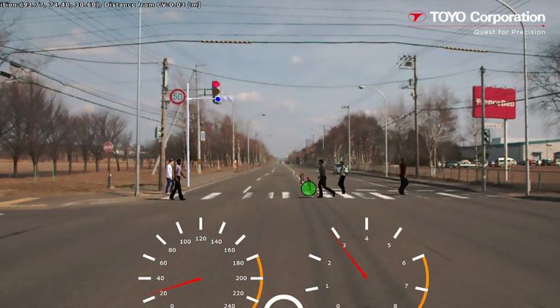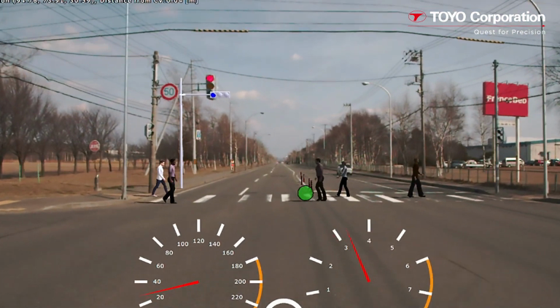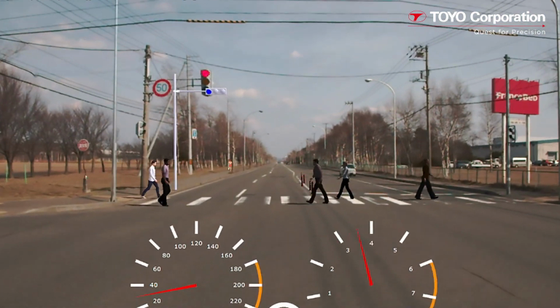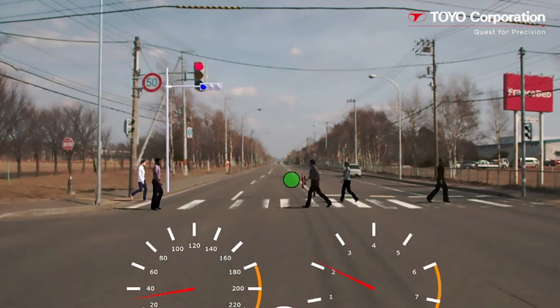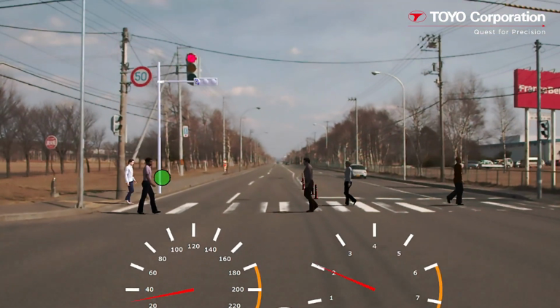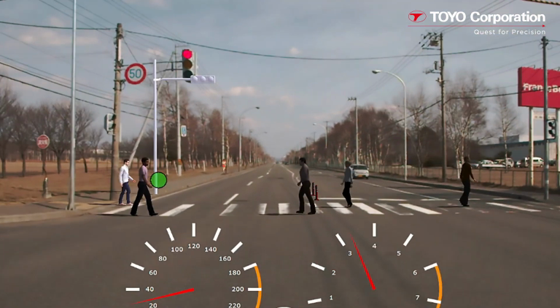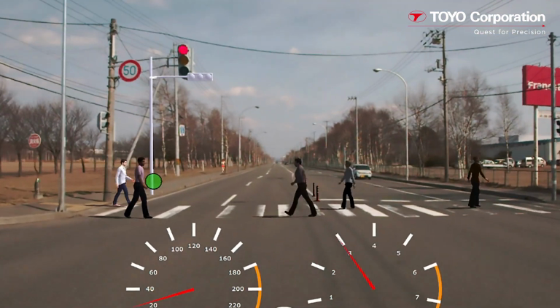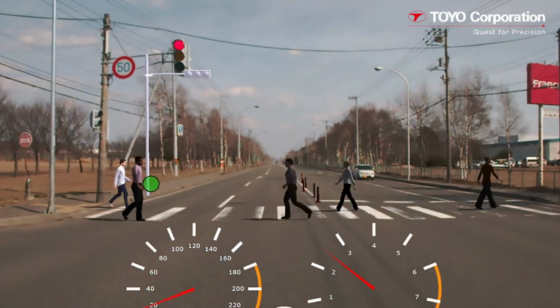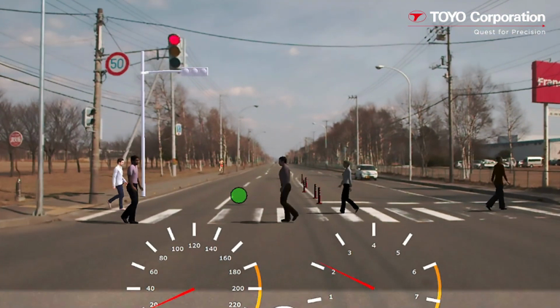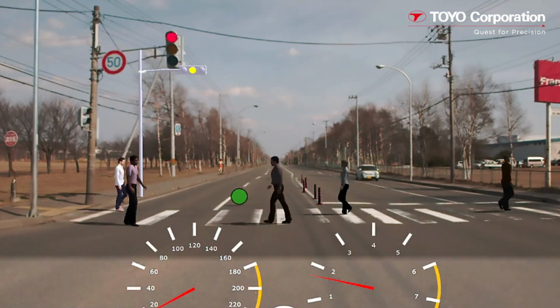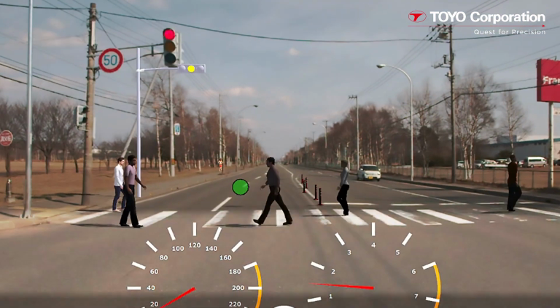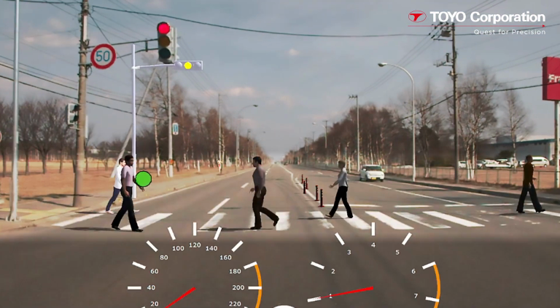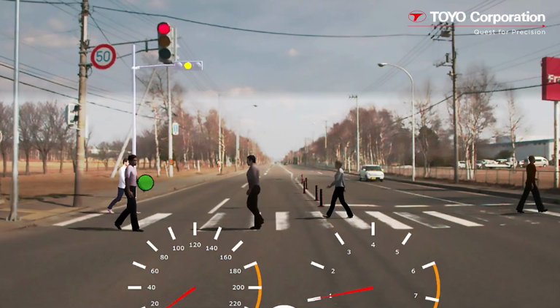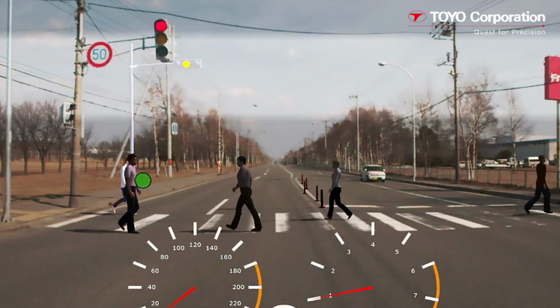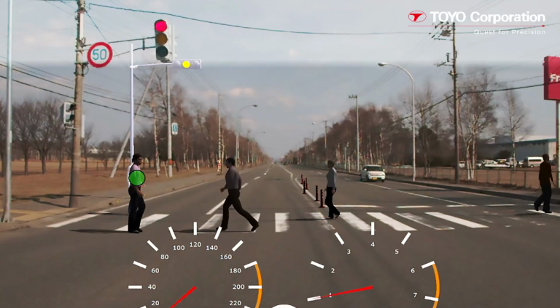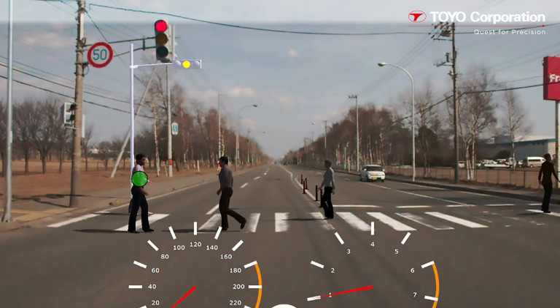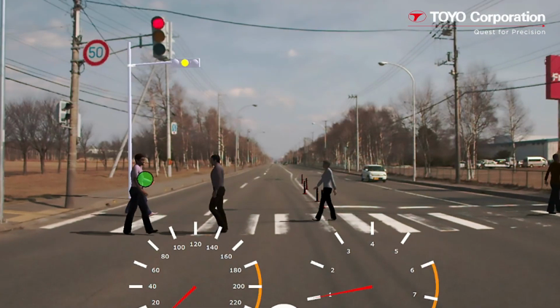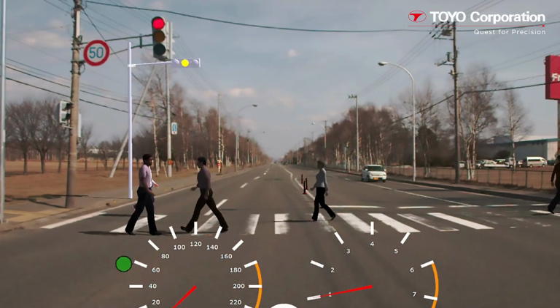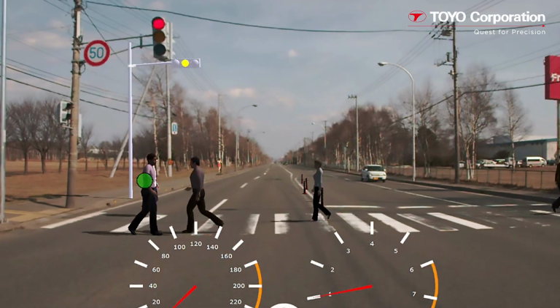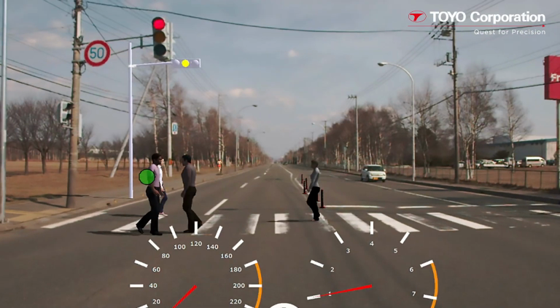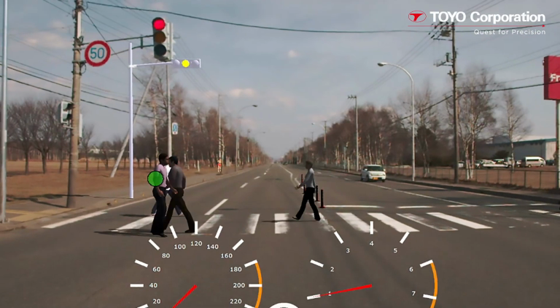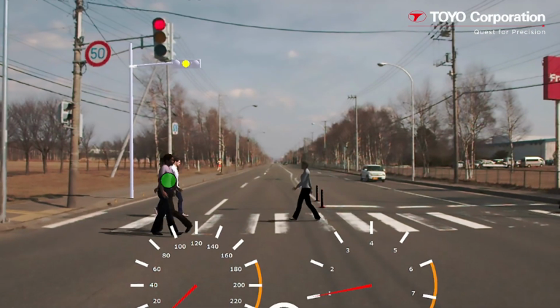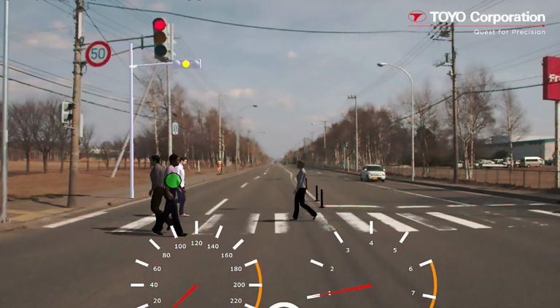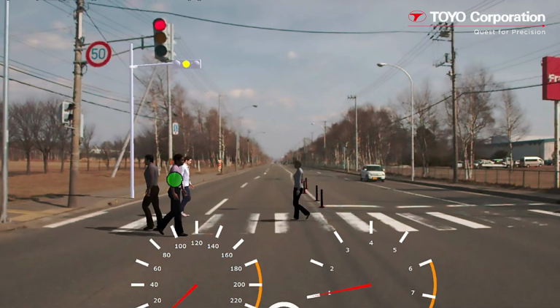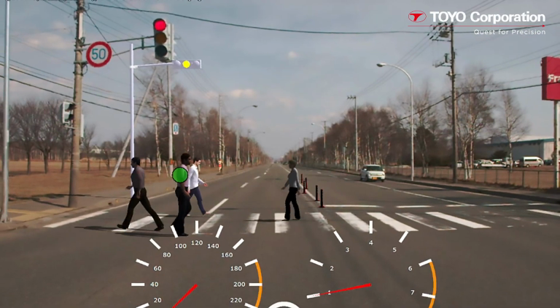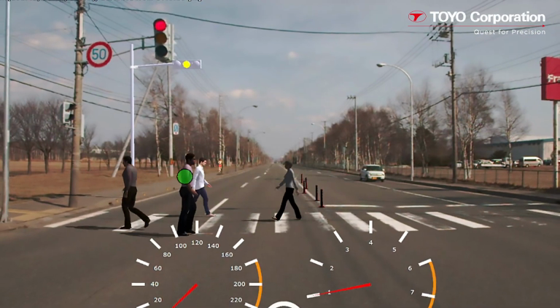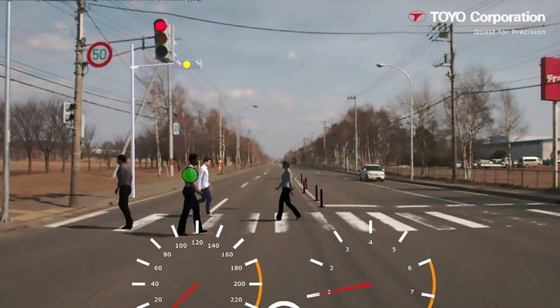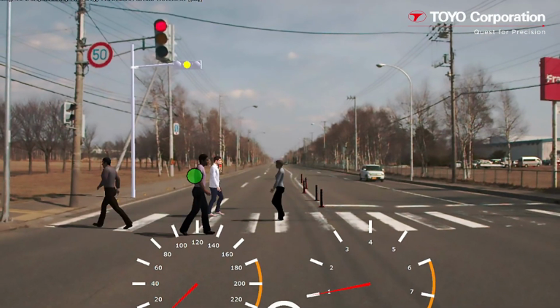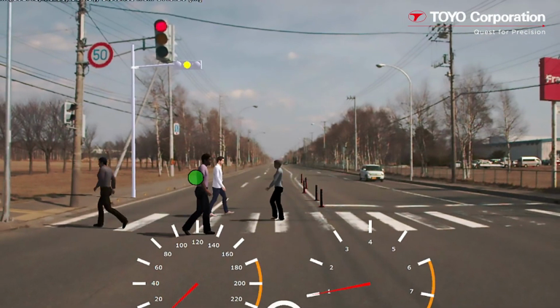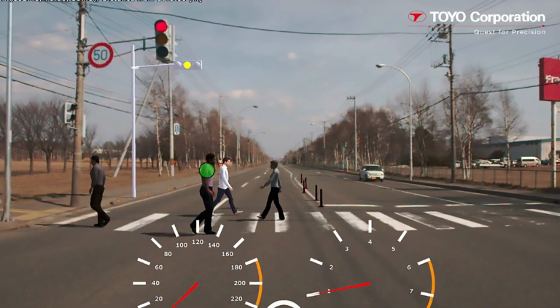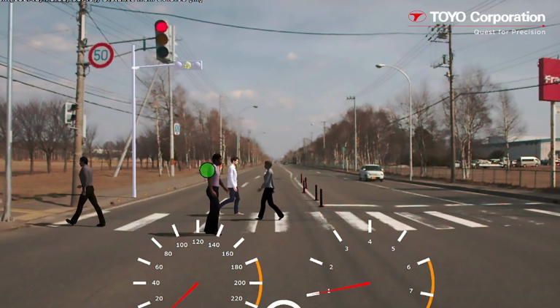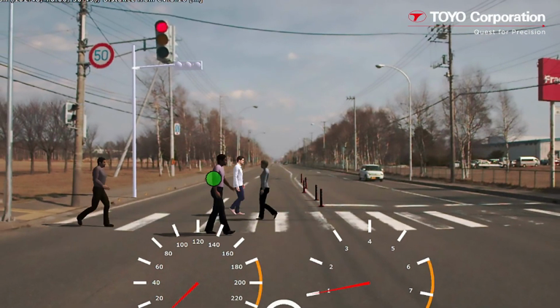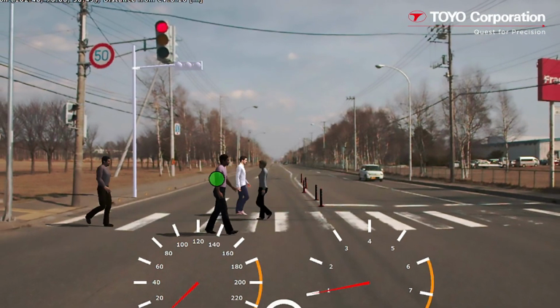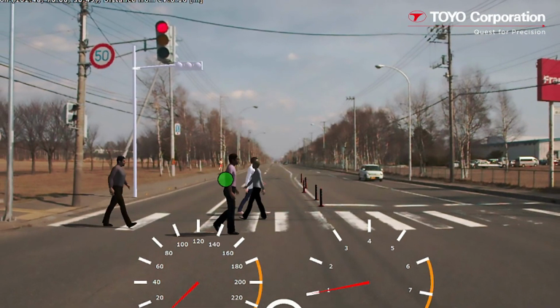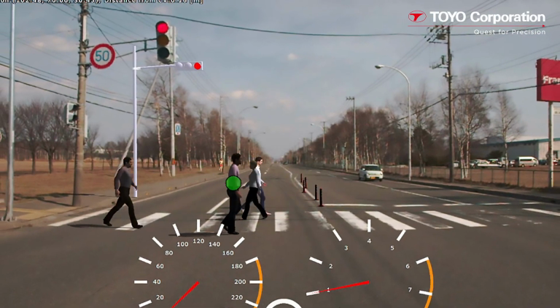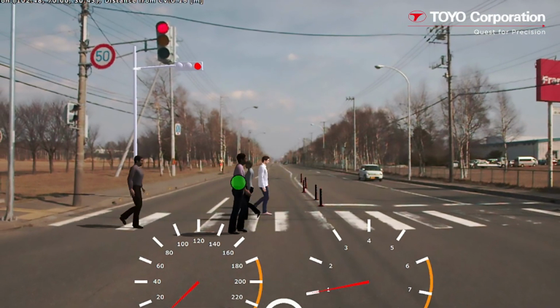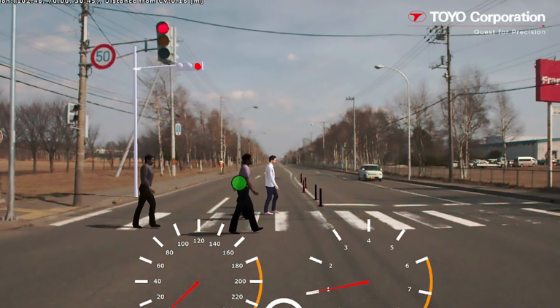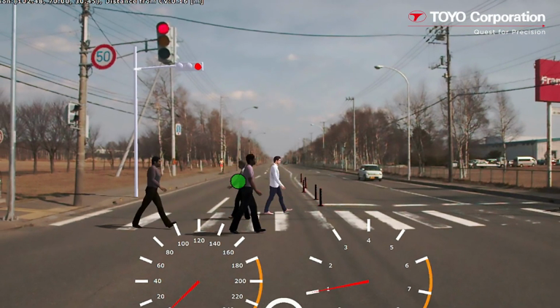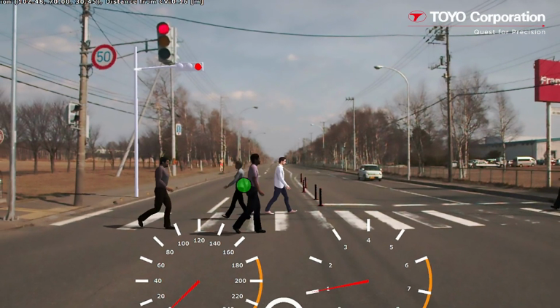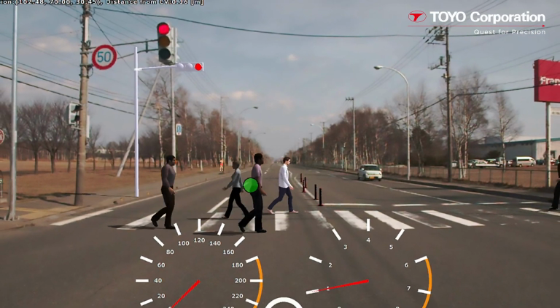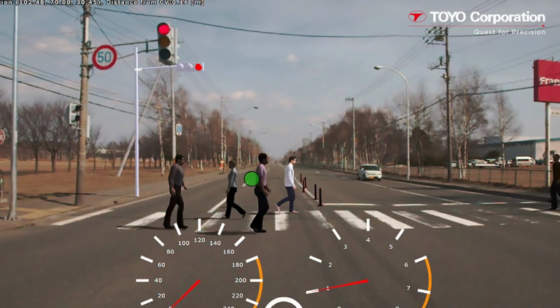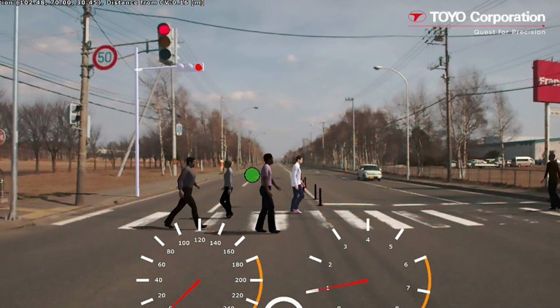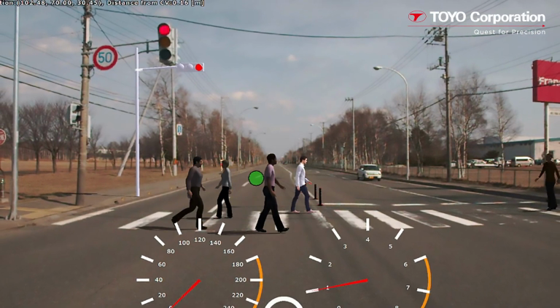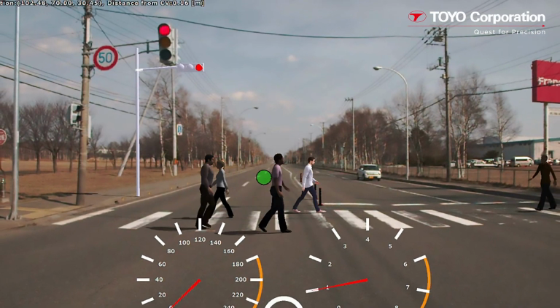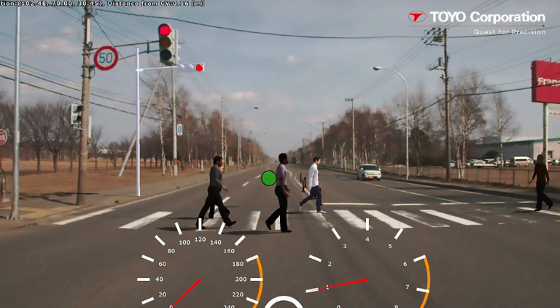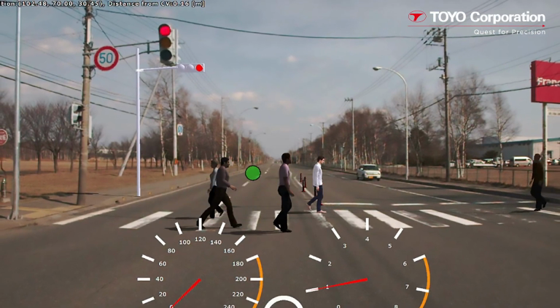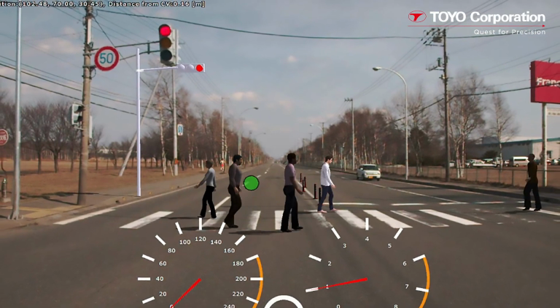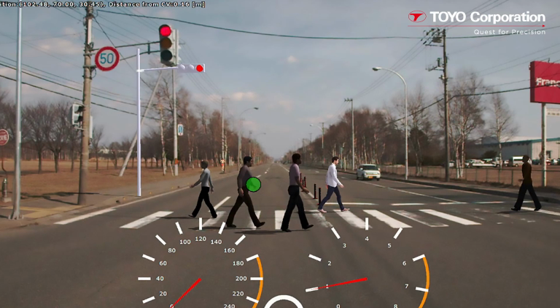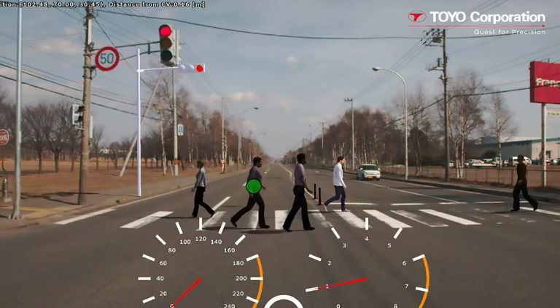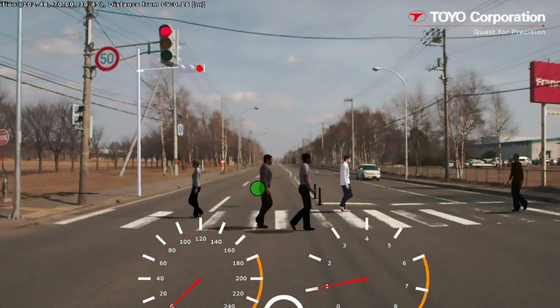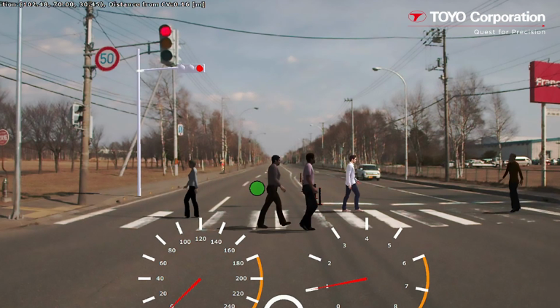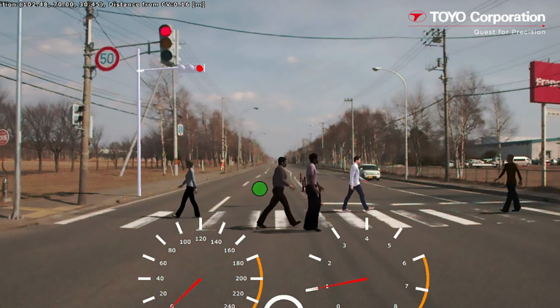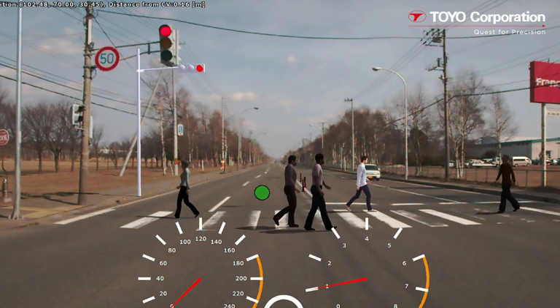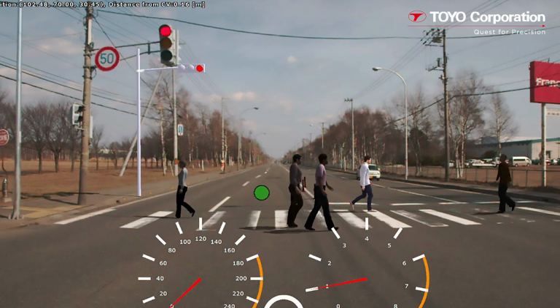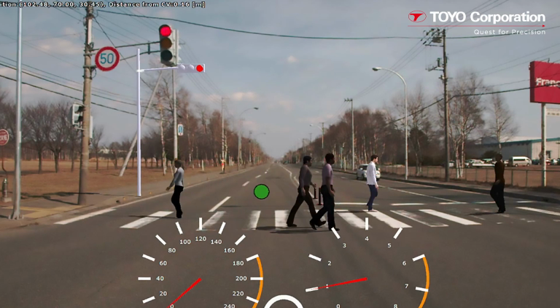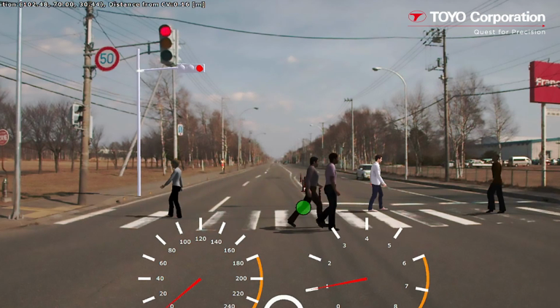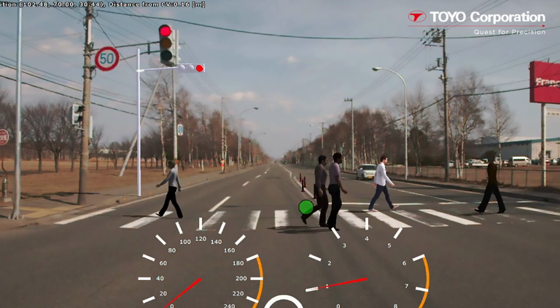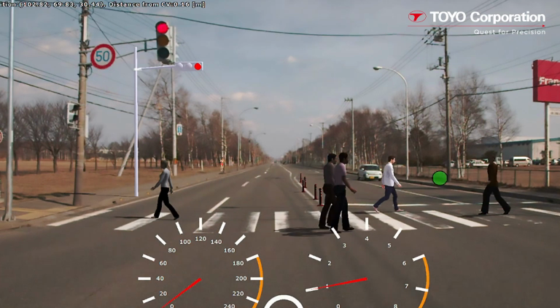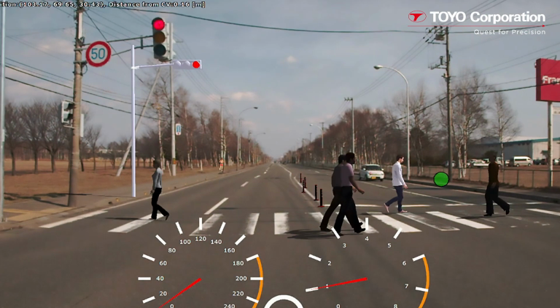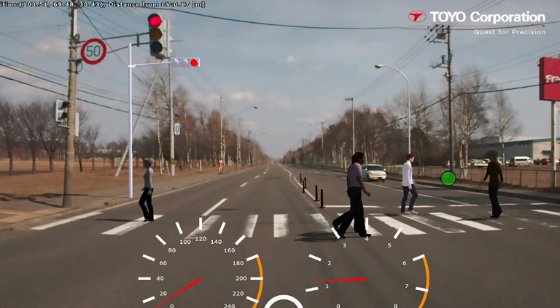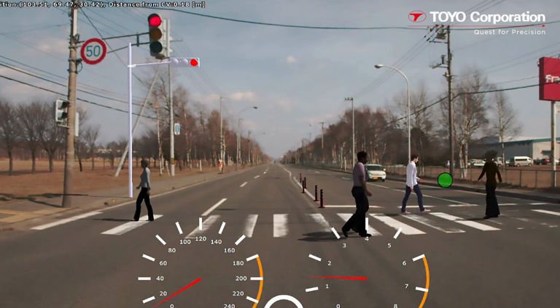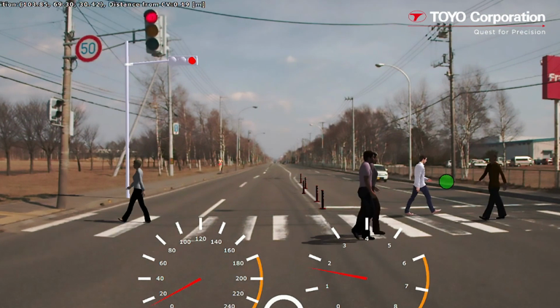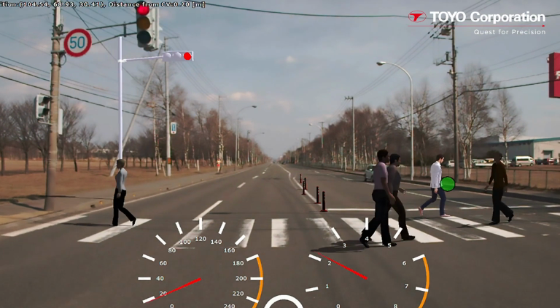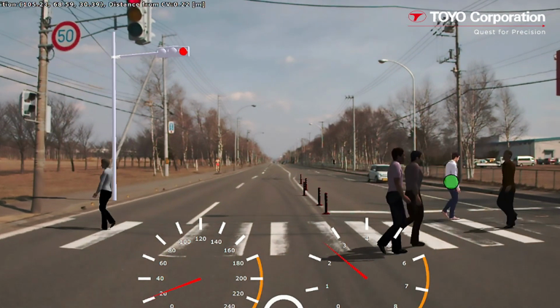In this scene, virtual pedestrians have been inserted into the video. The driver's line-of-sight is tracked by a large green dot.